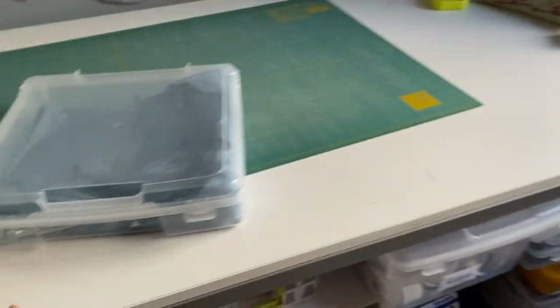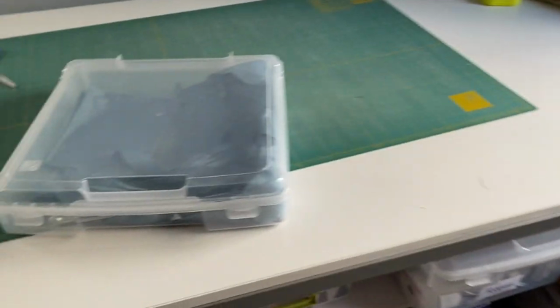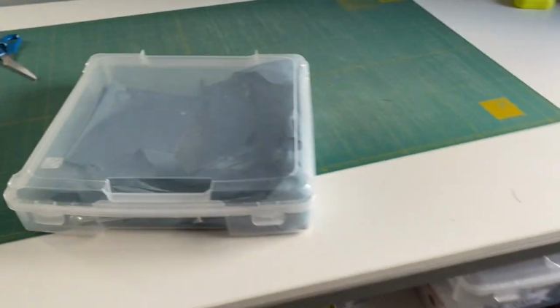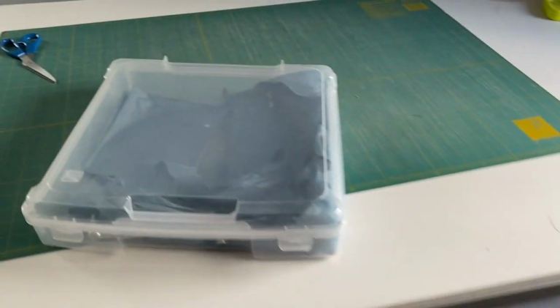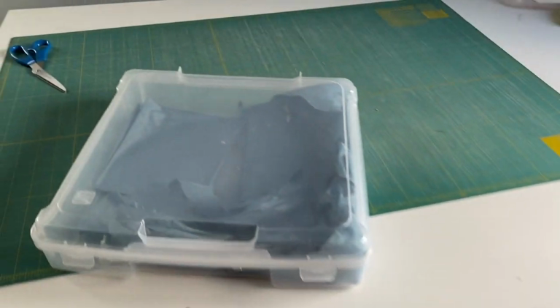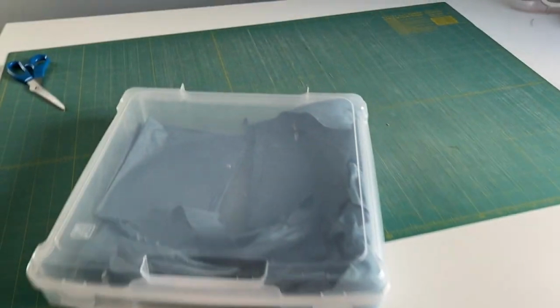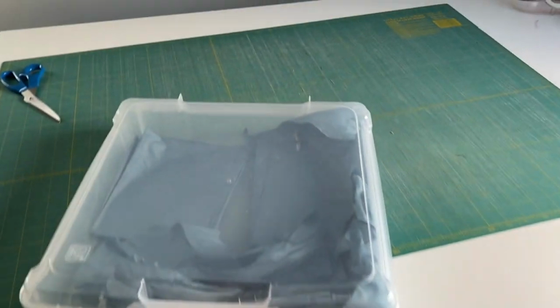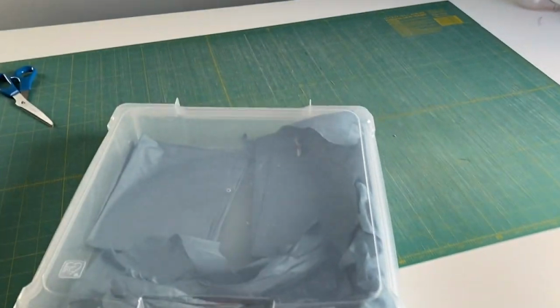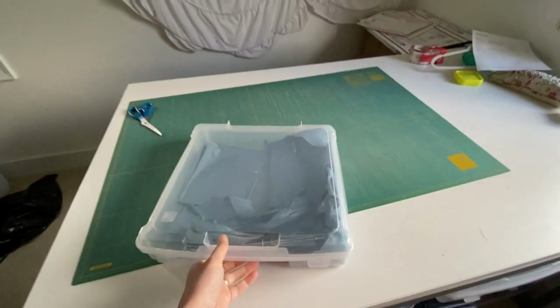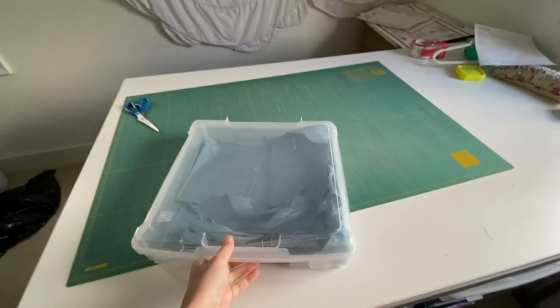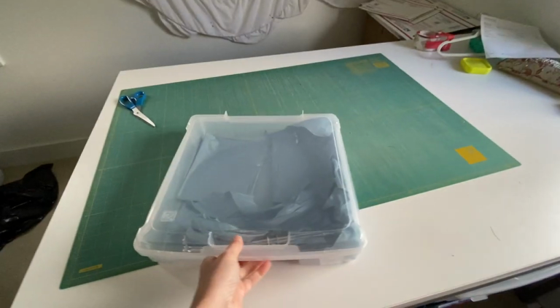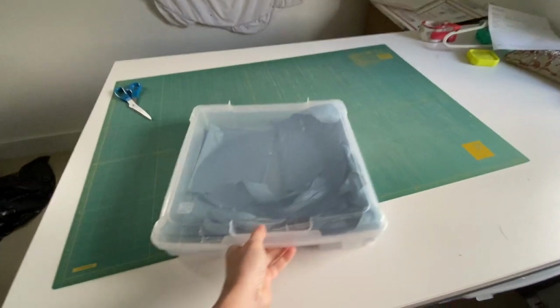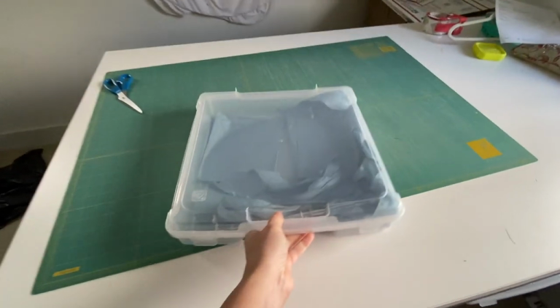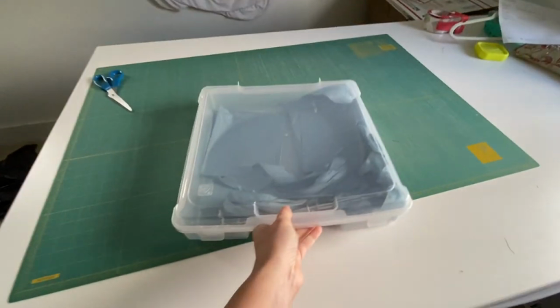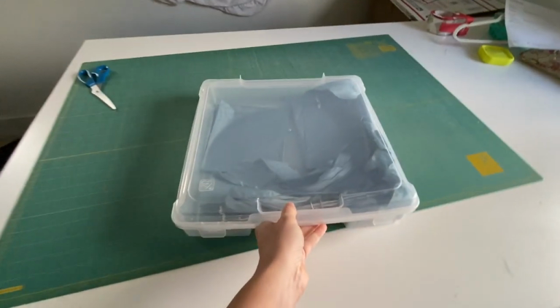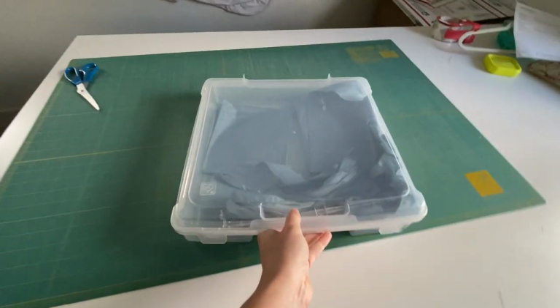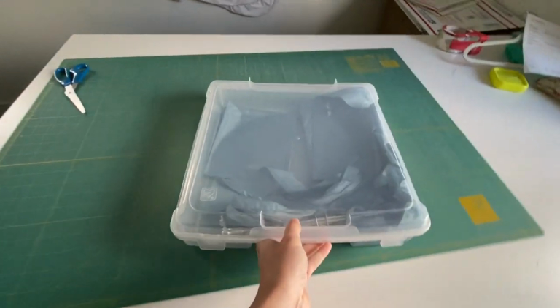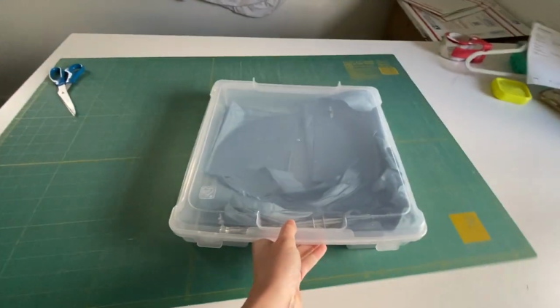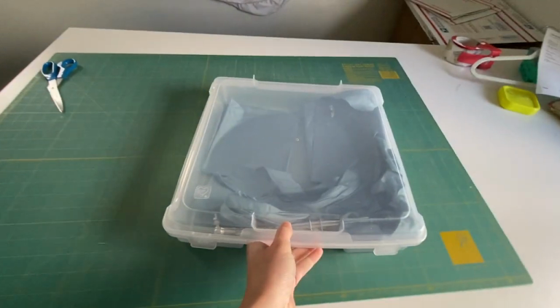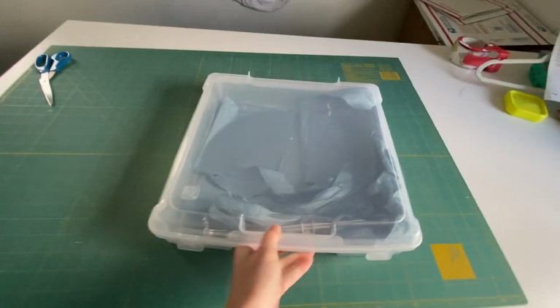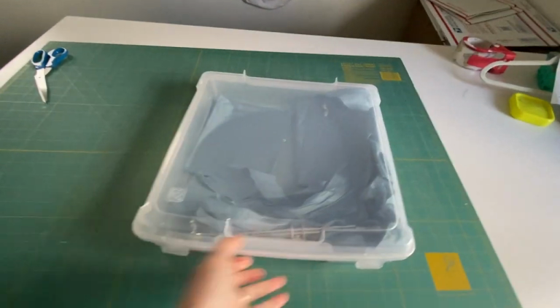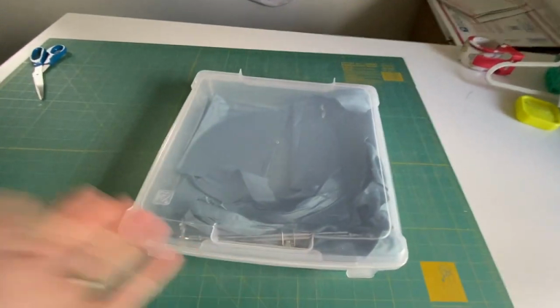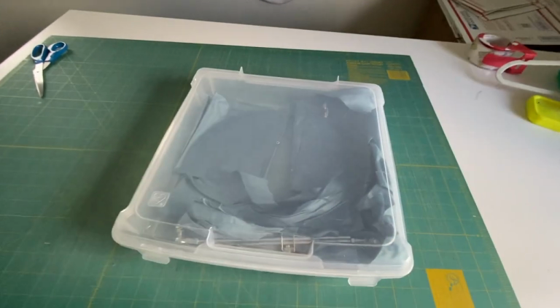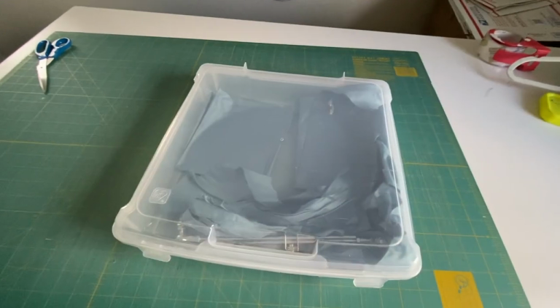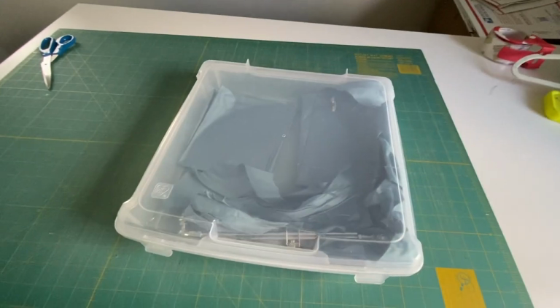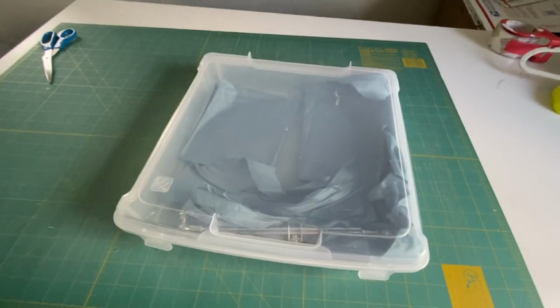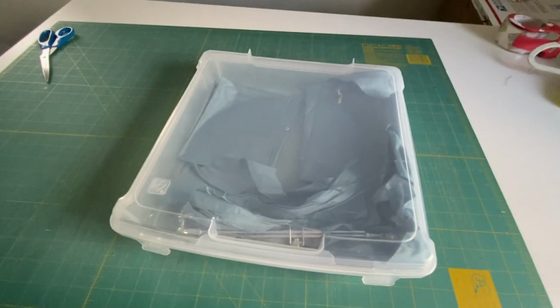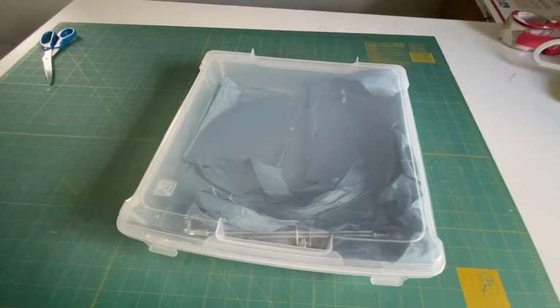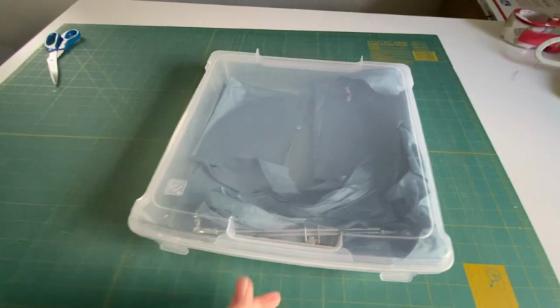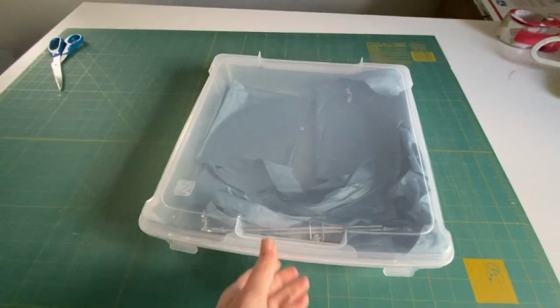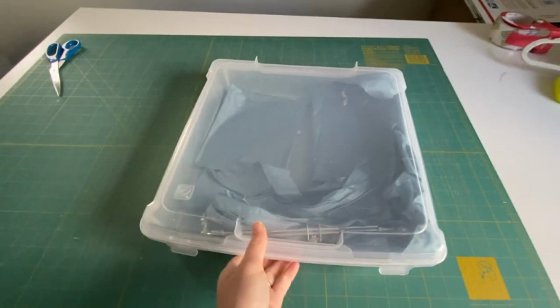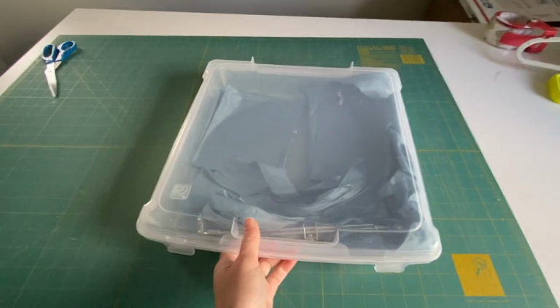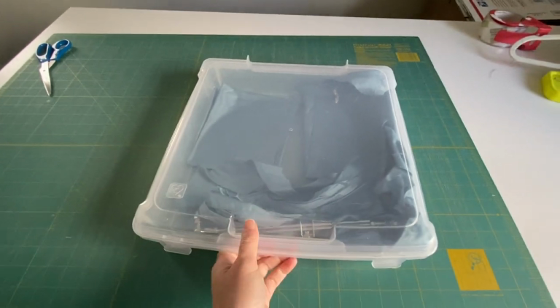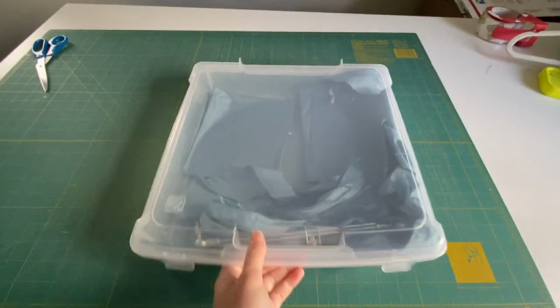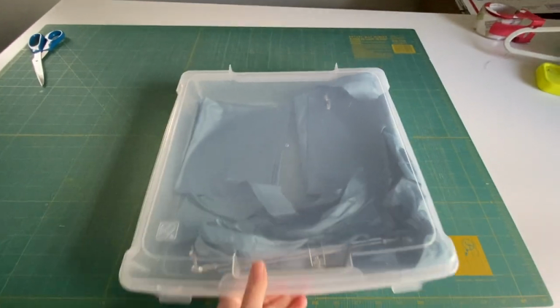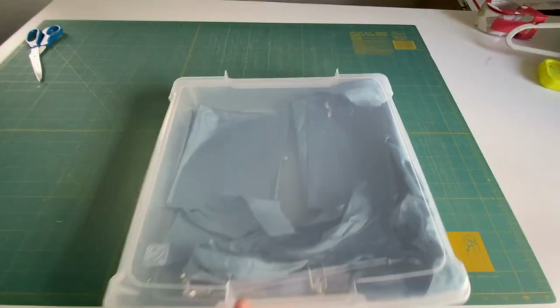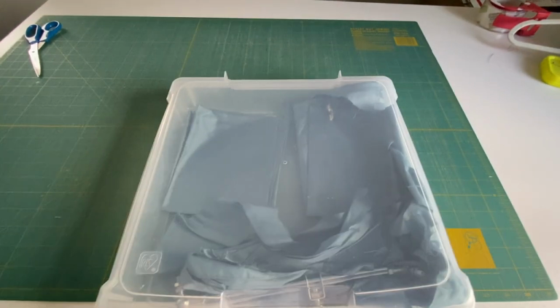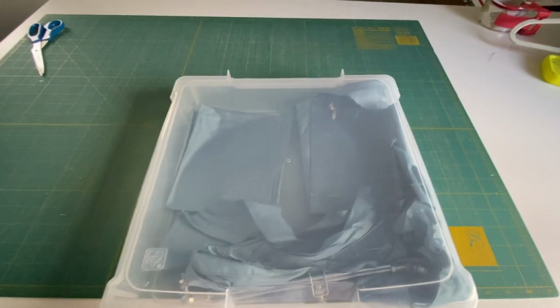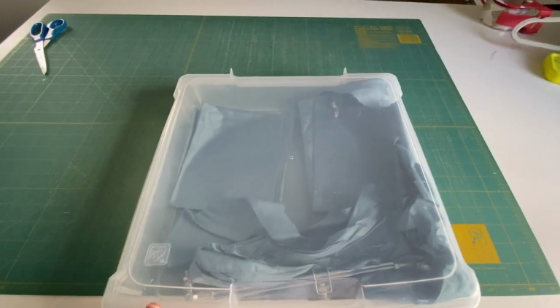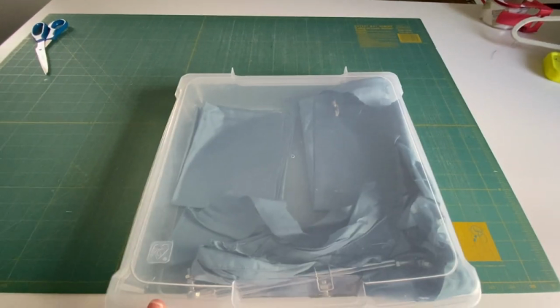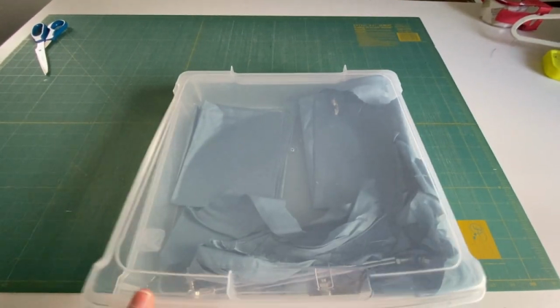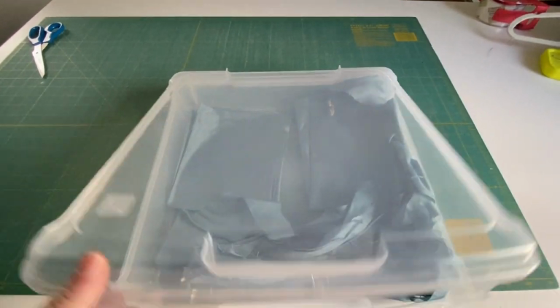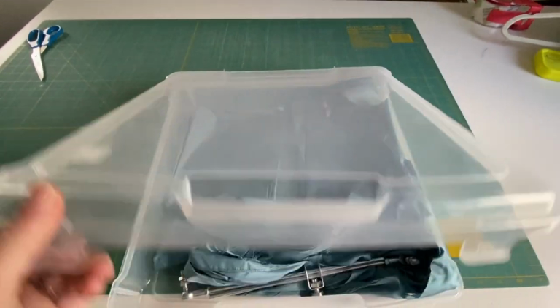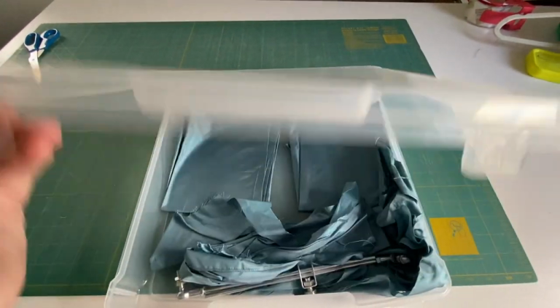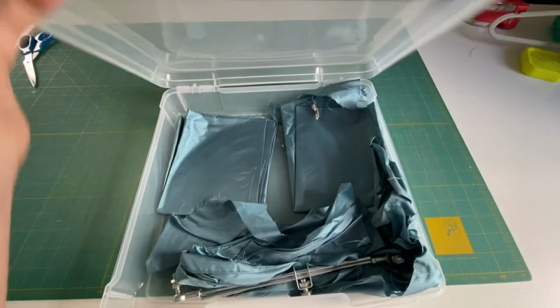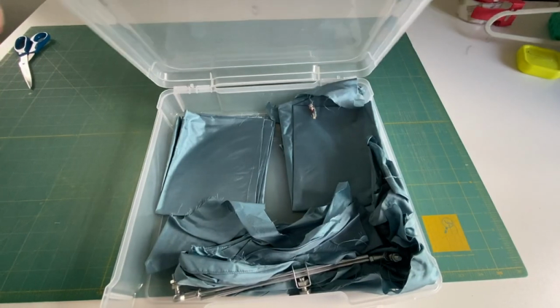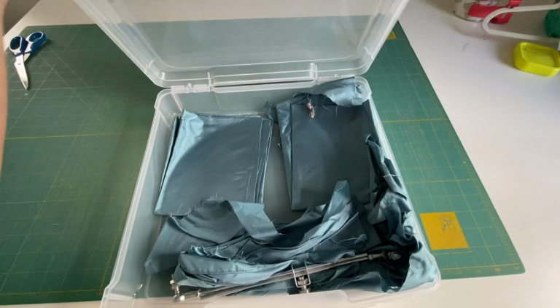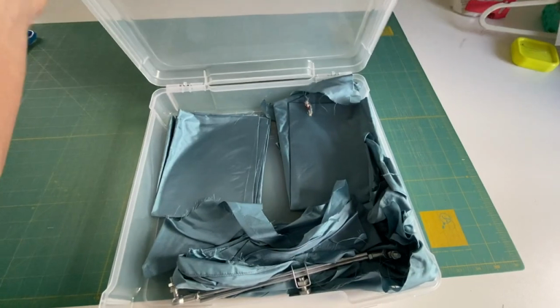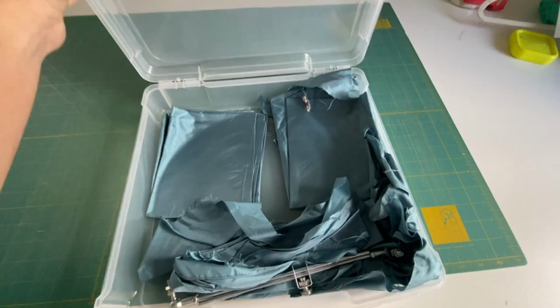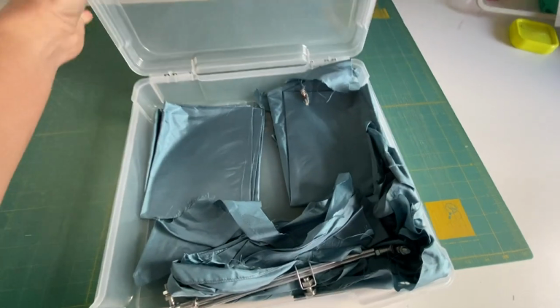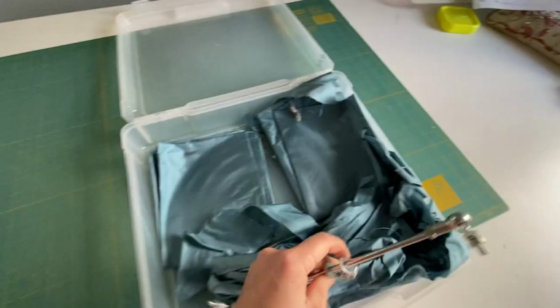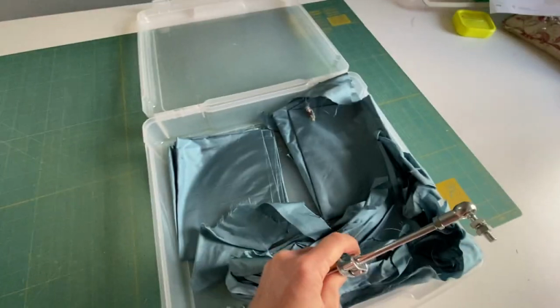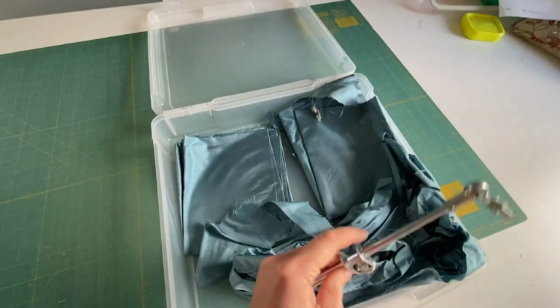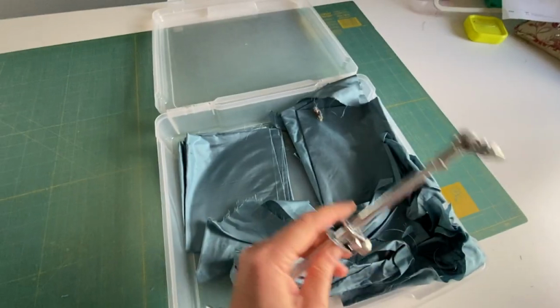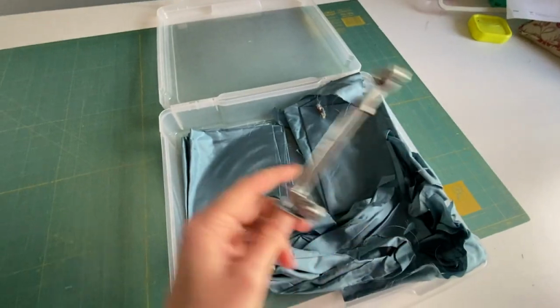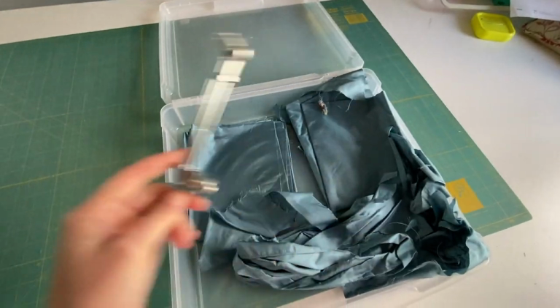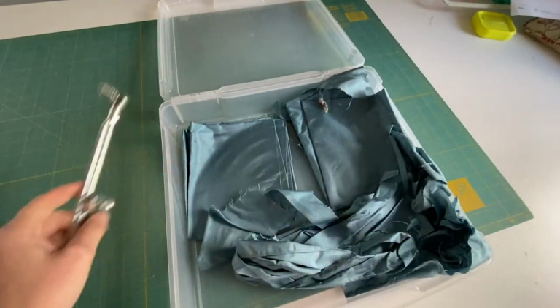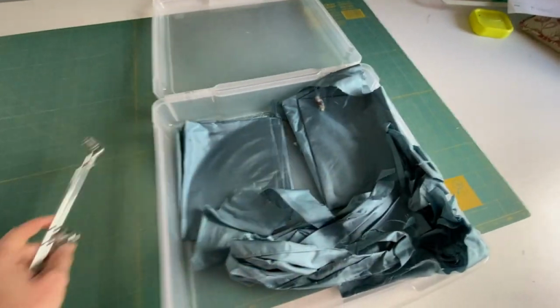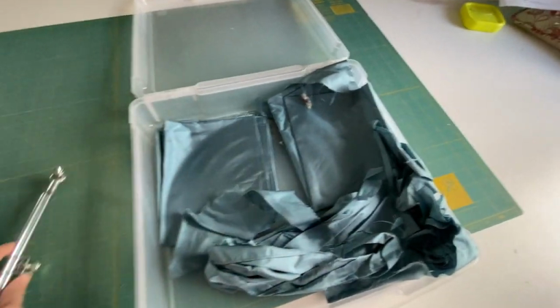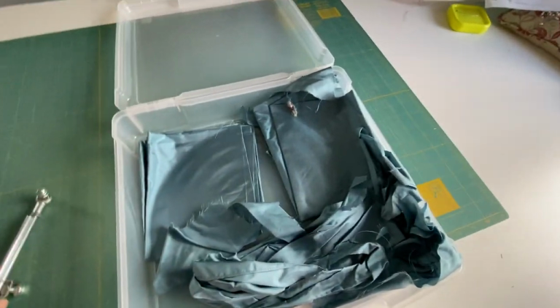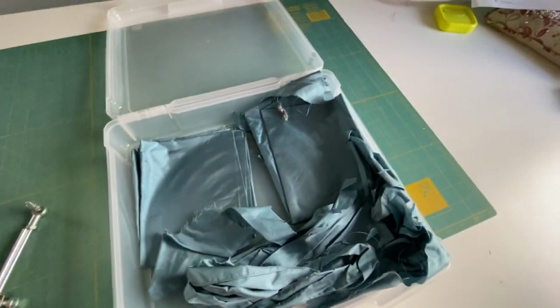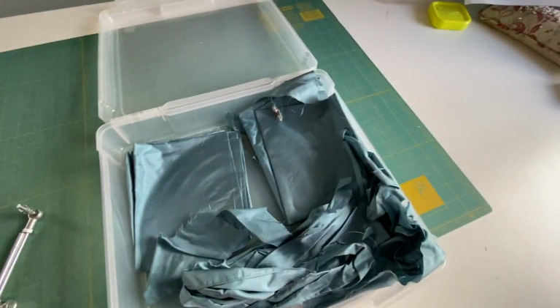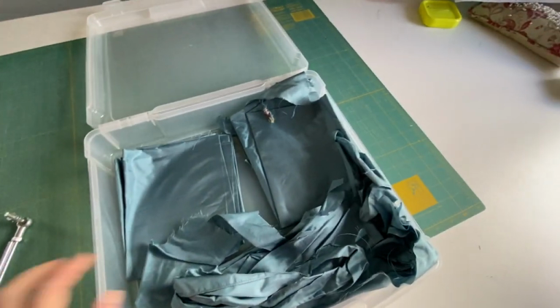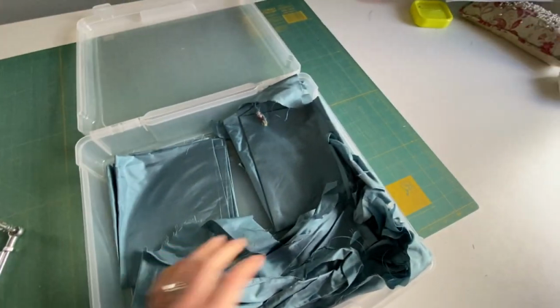One of the things that you would want to do when you're making a Civil War dress is make sure that you save all of your scraps. You might use it for something like this.